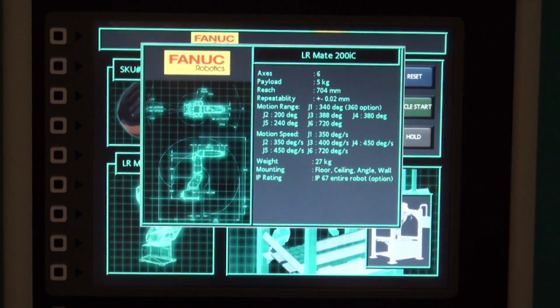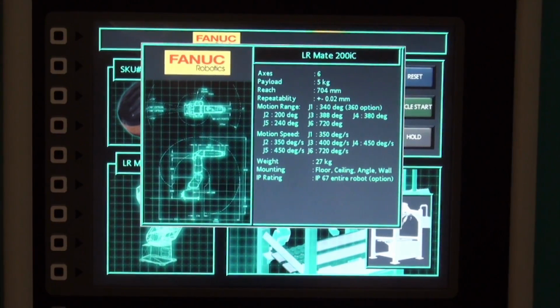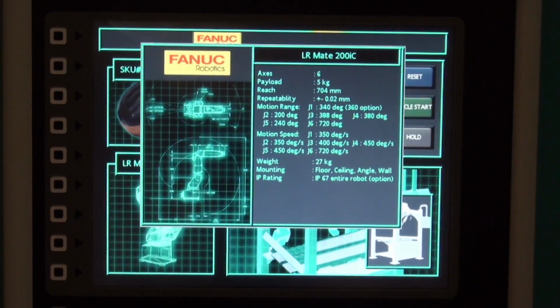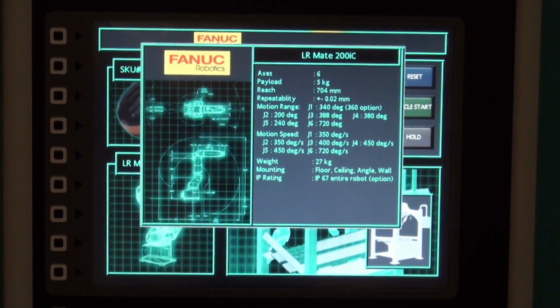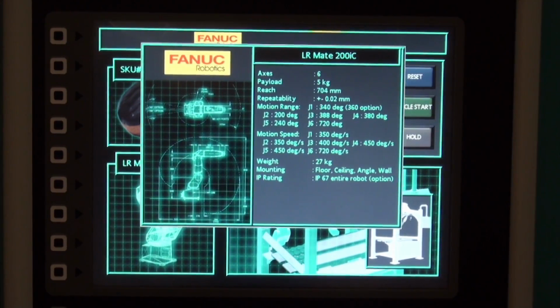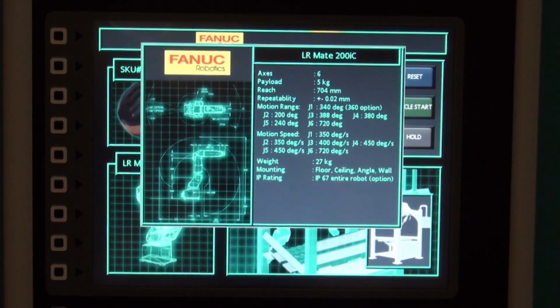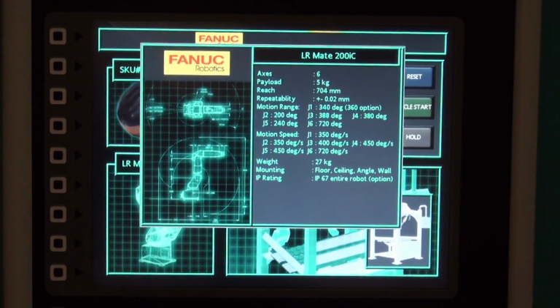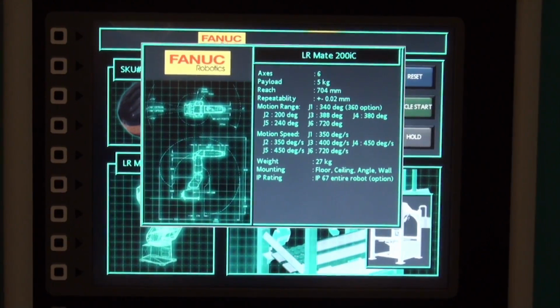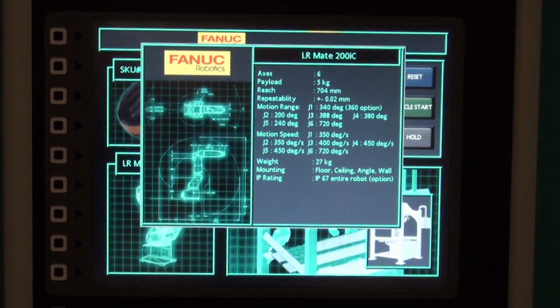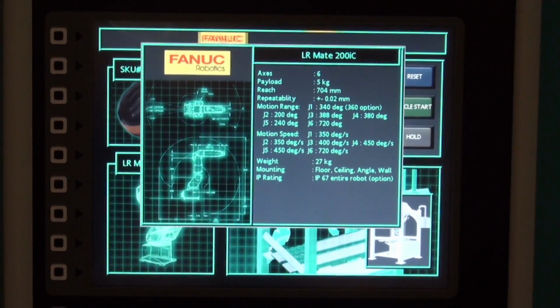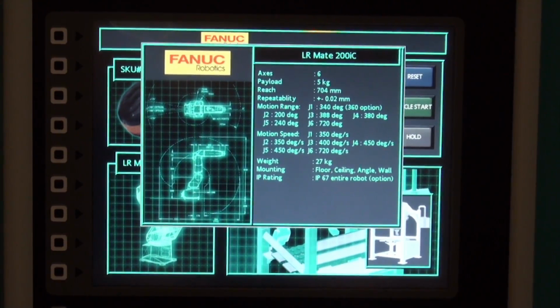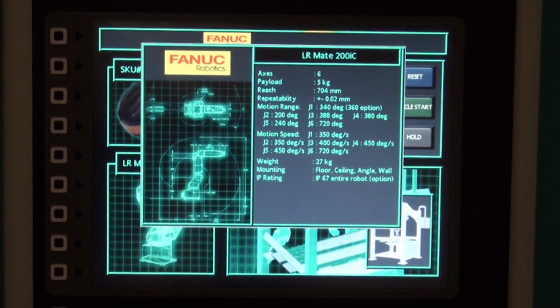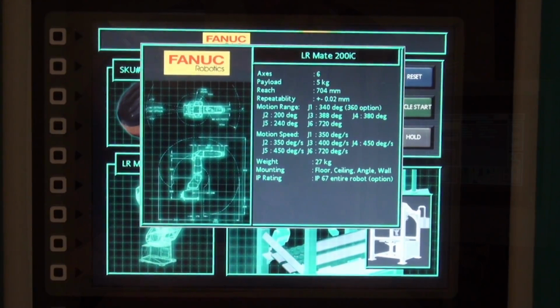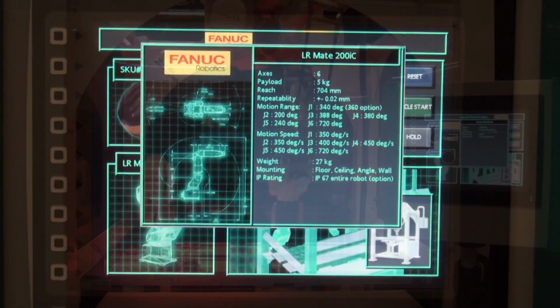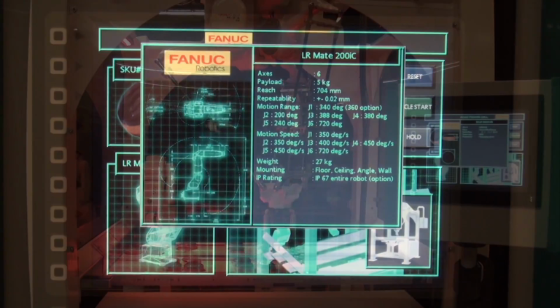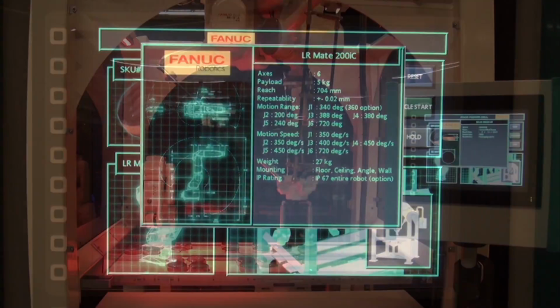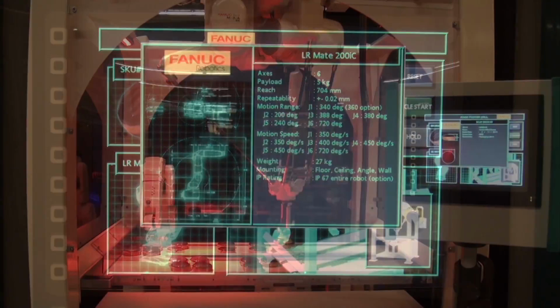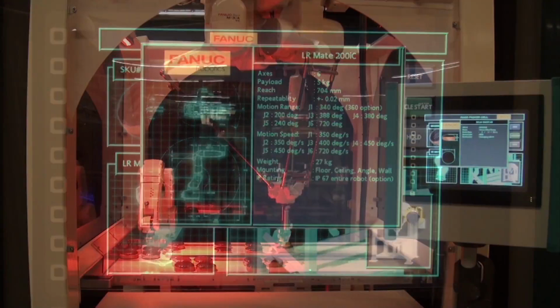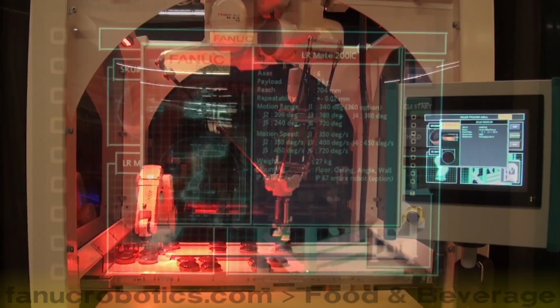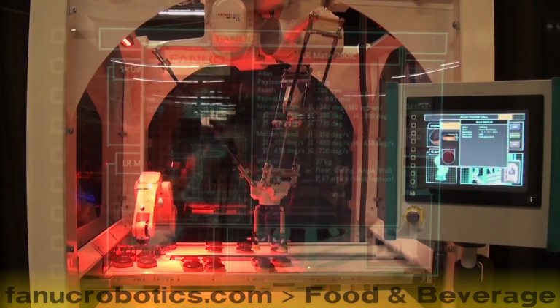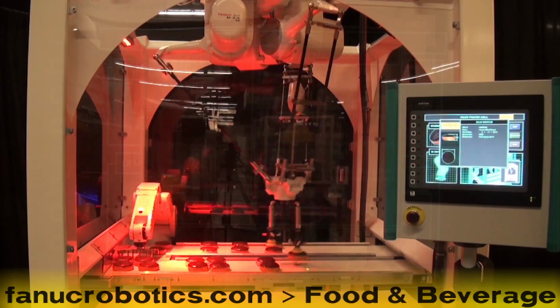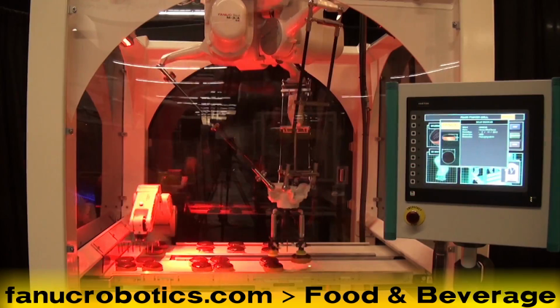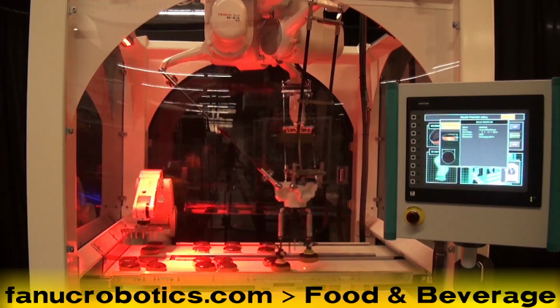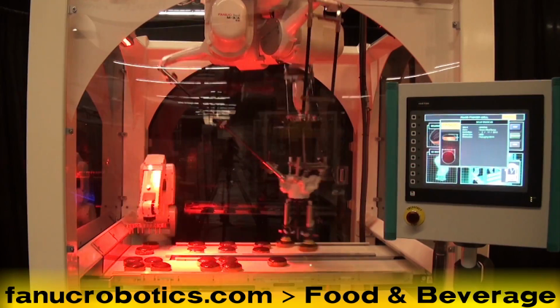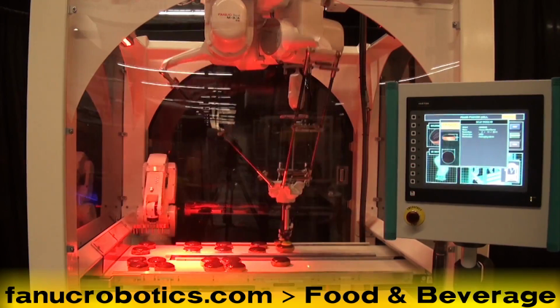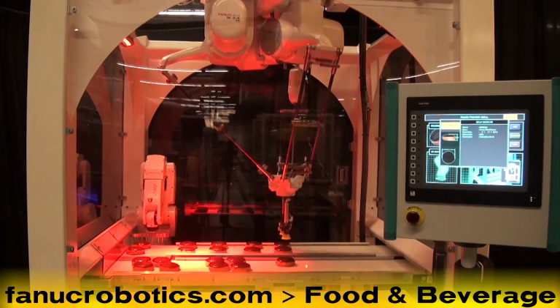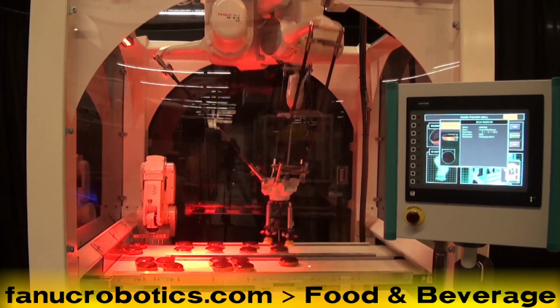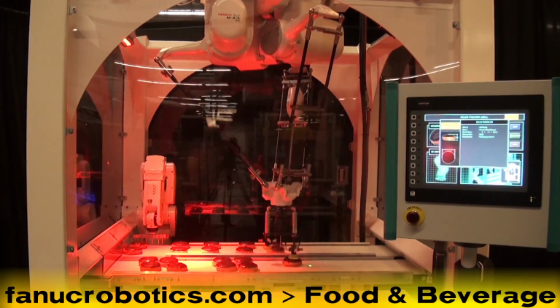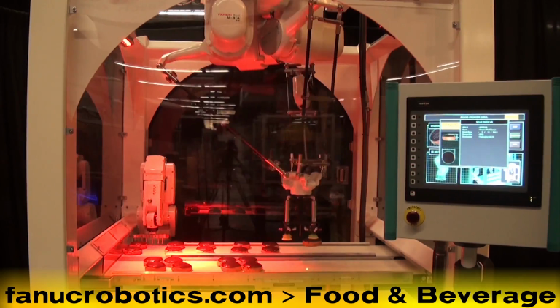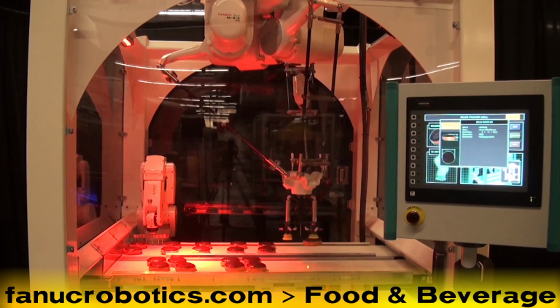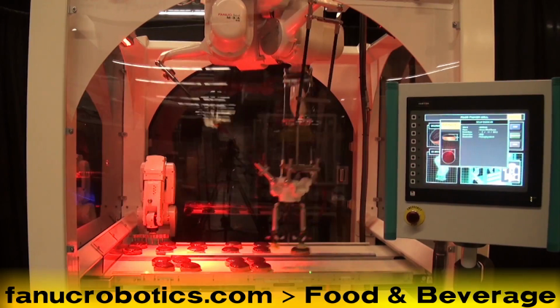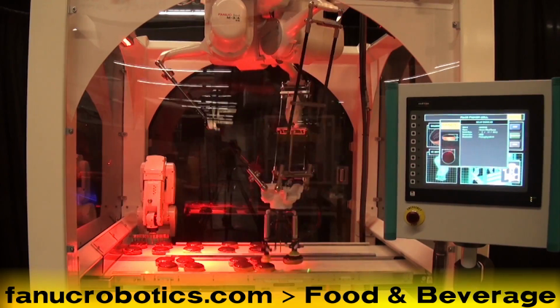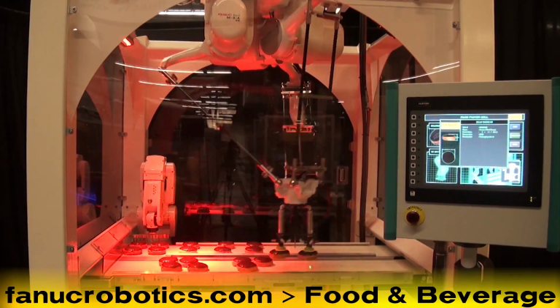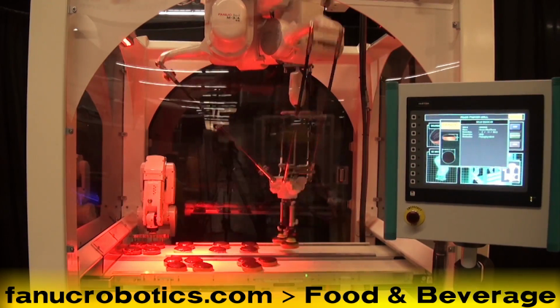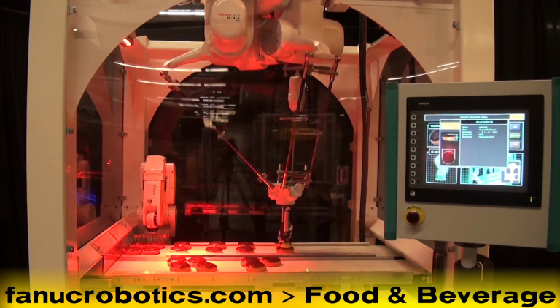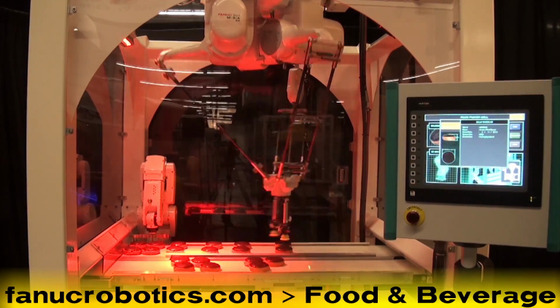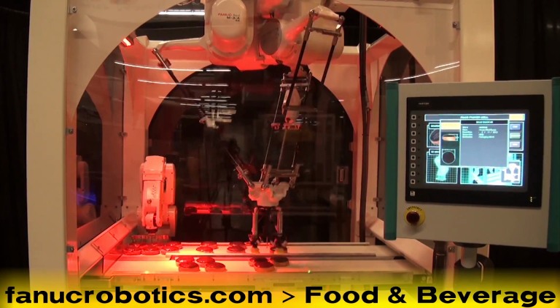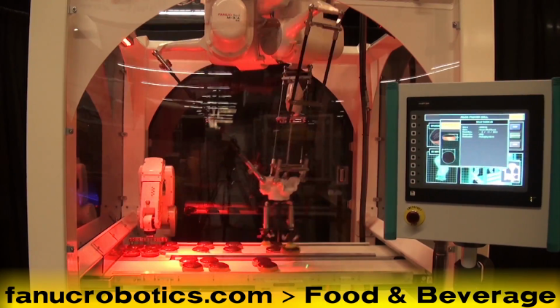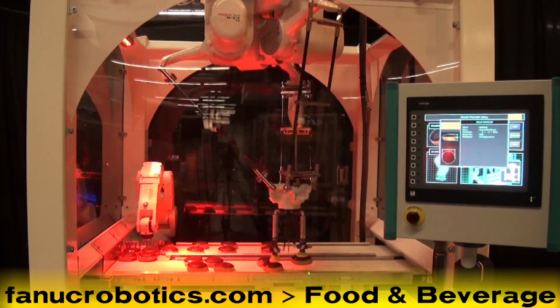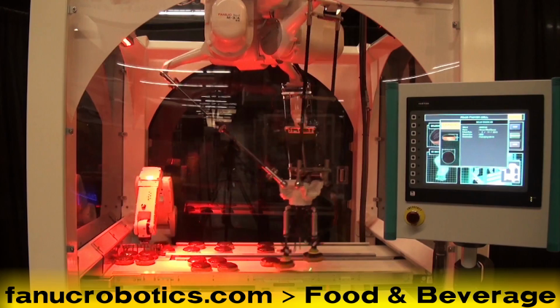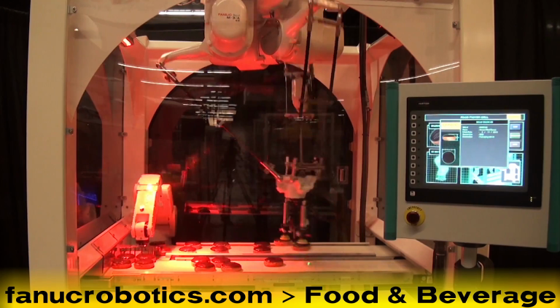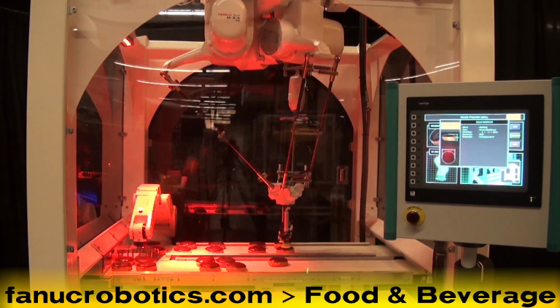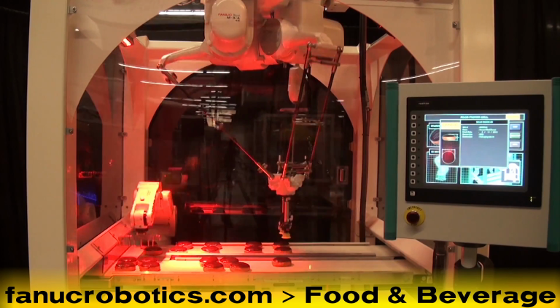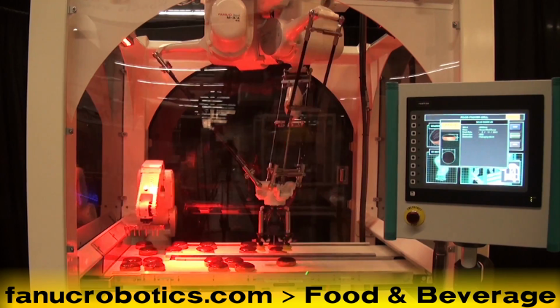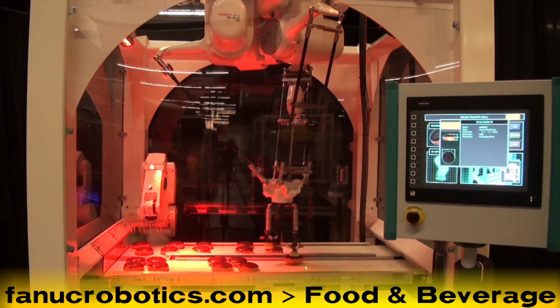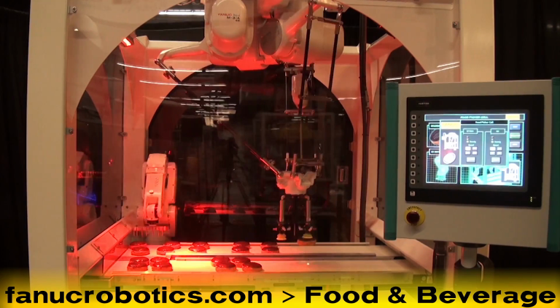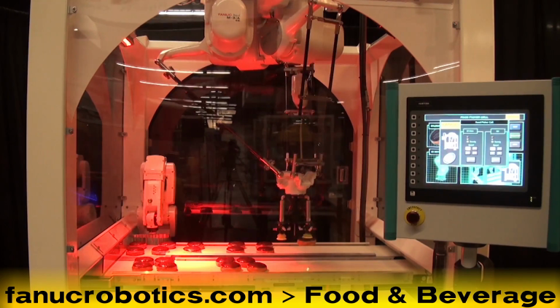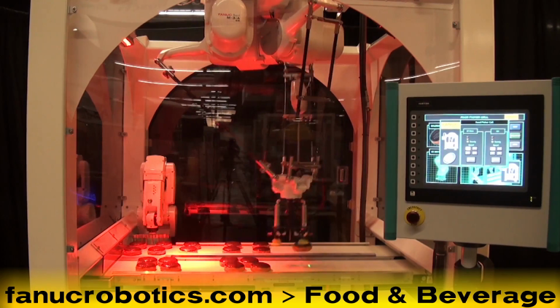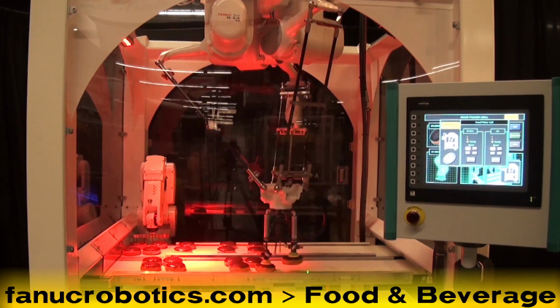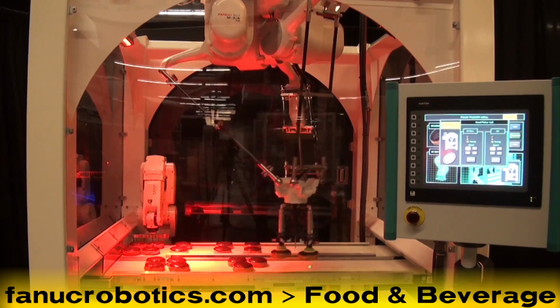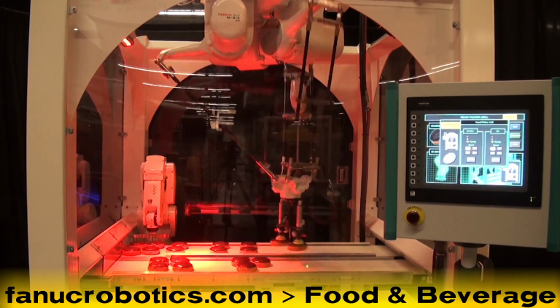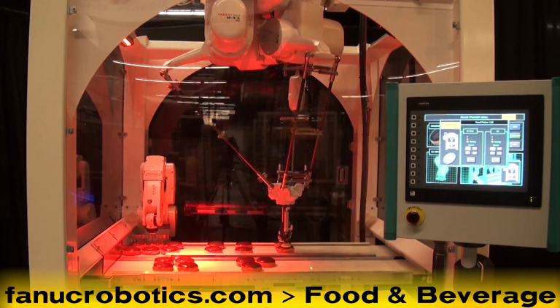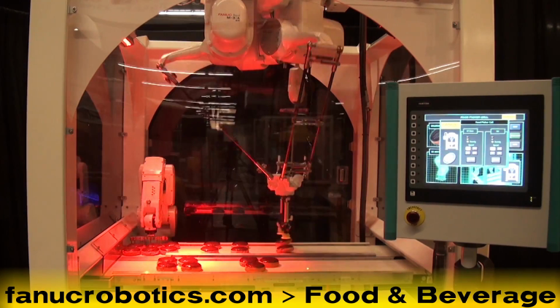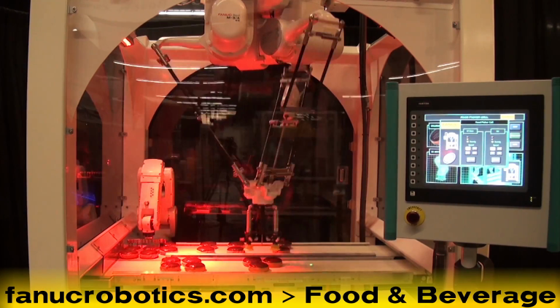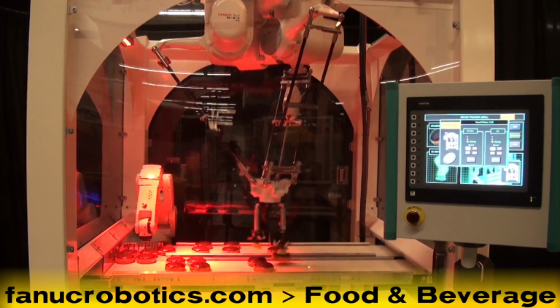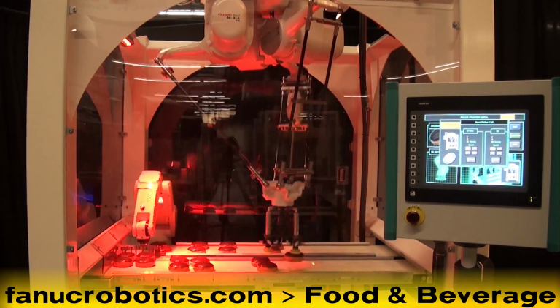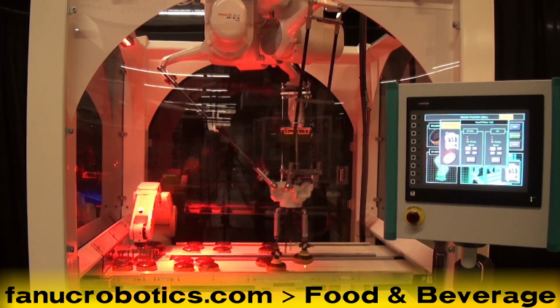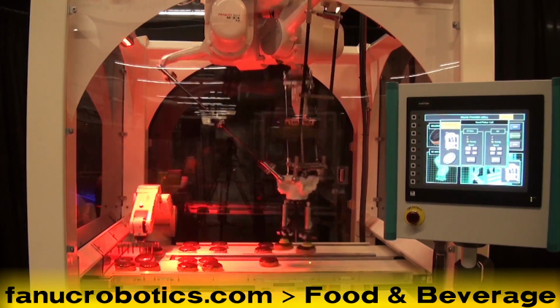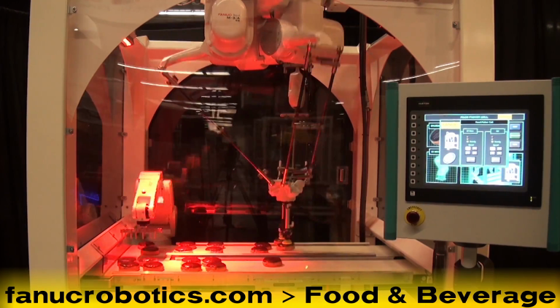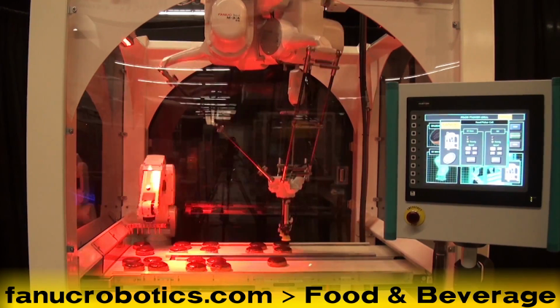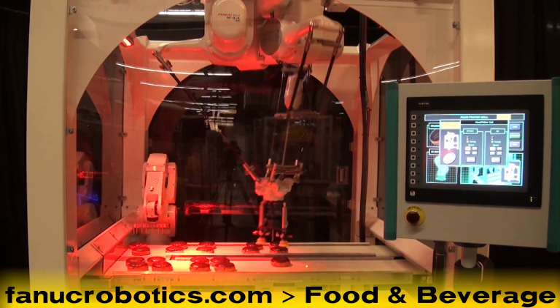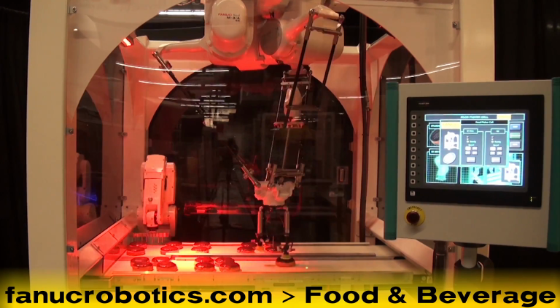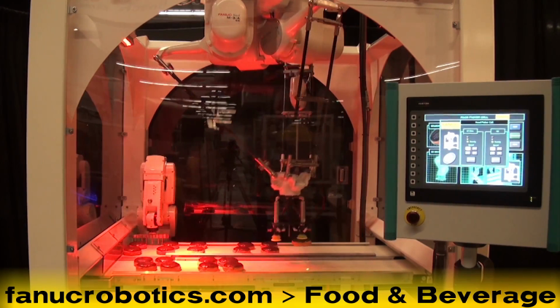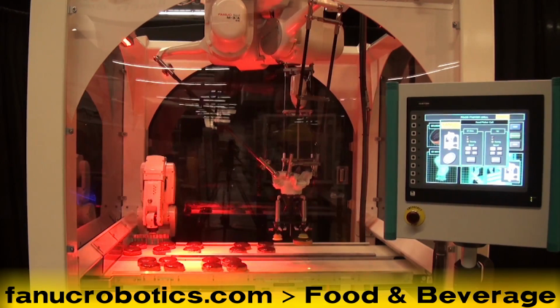To learn more about FANUC food robots, please visit www.fanucrobotics.com and click on Food and Beverage Industry.